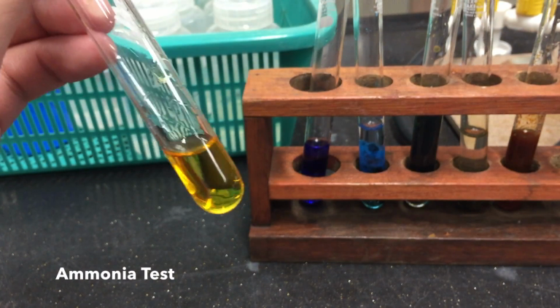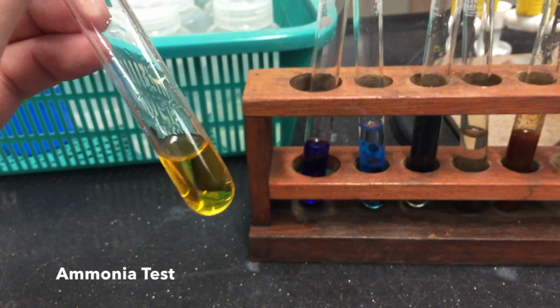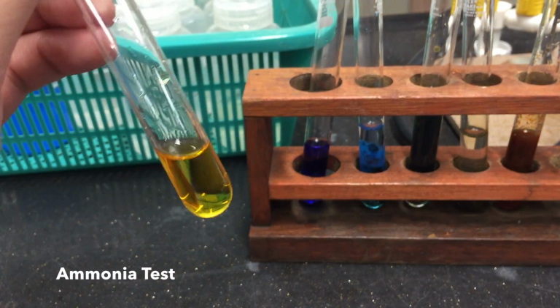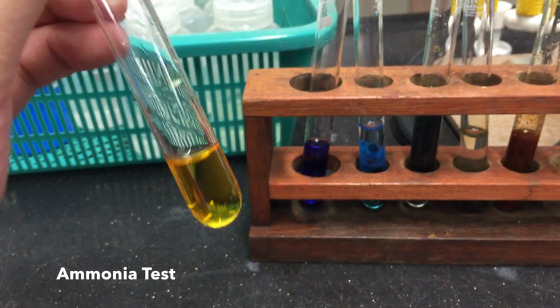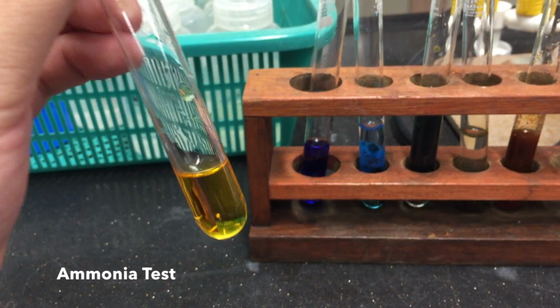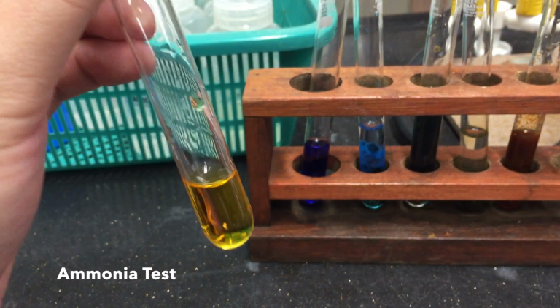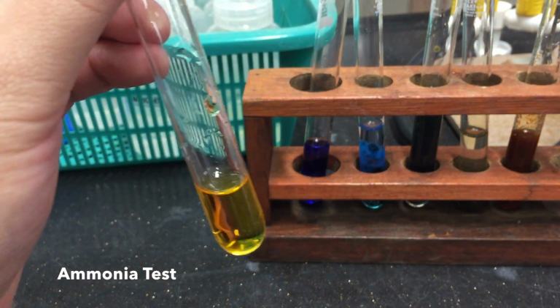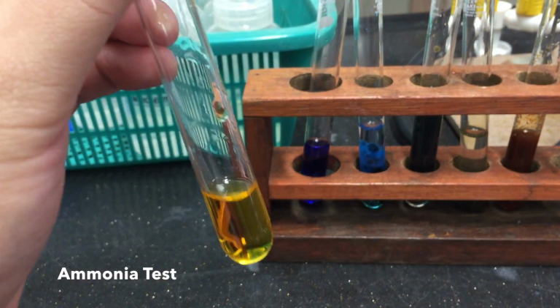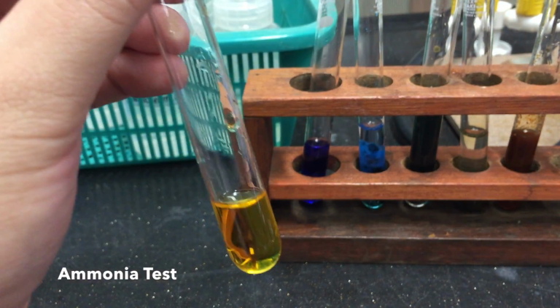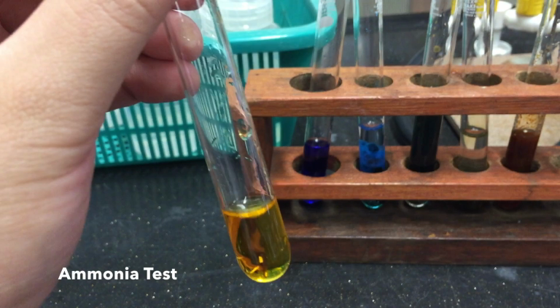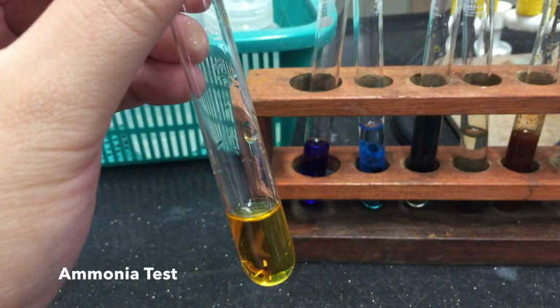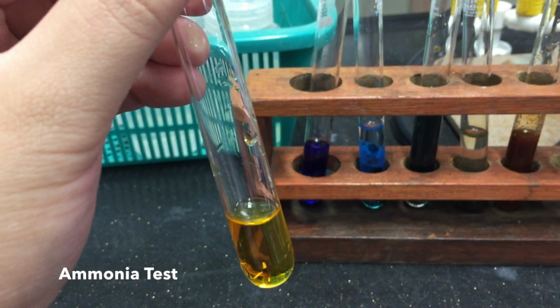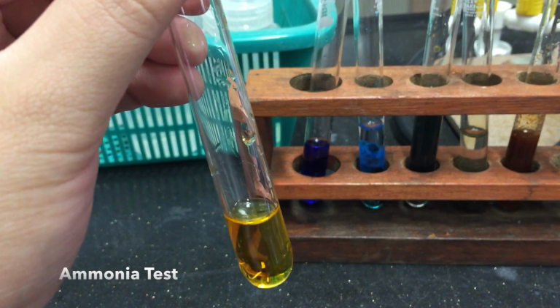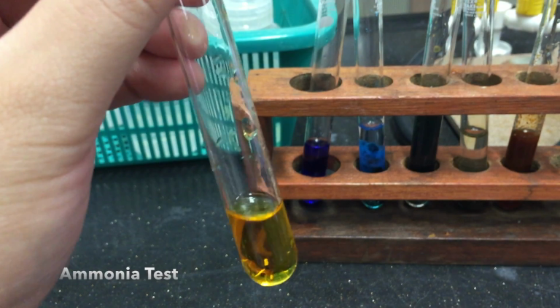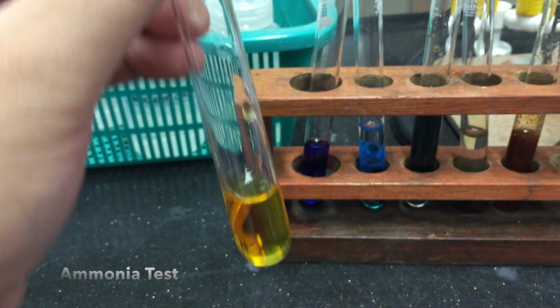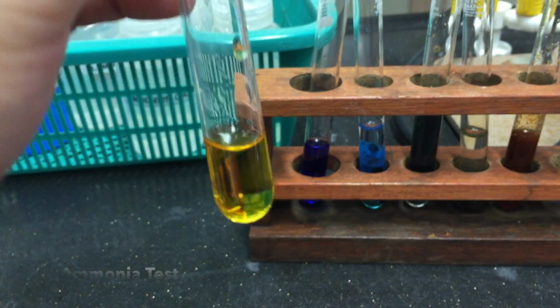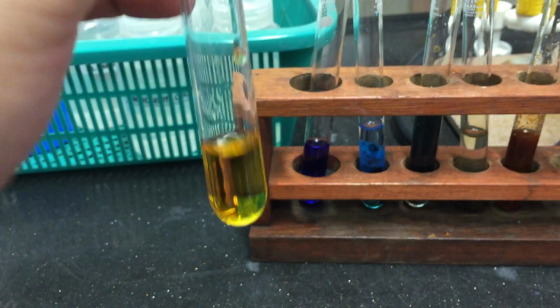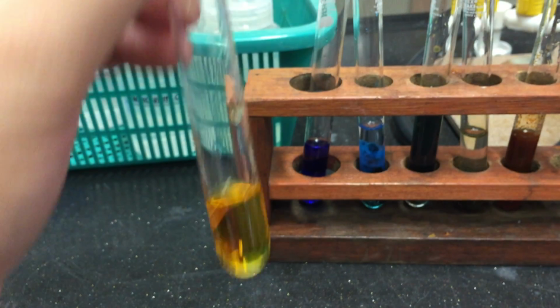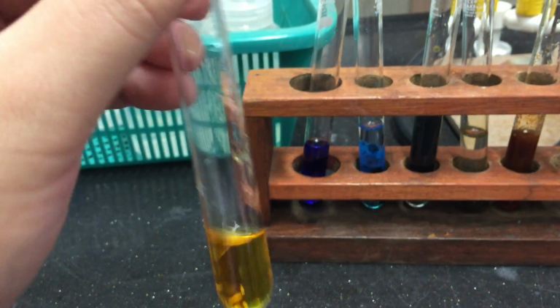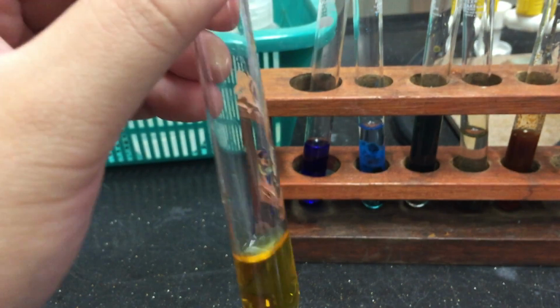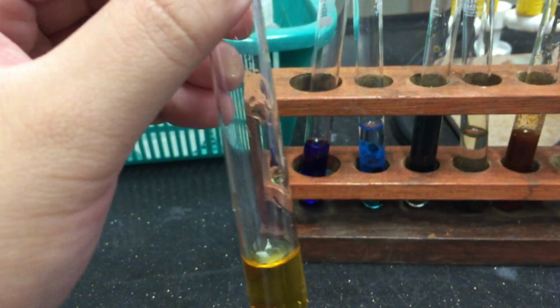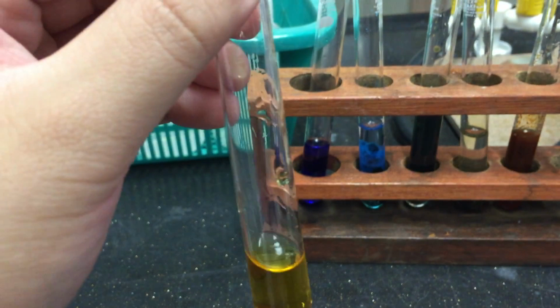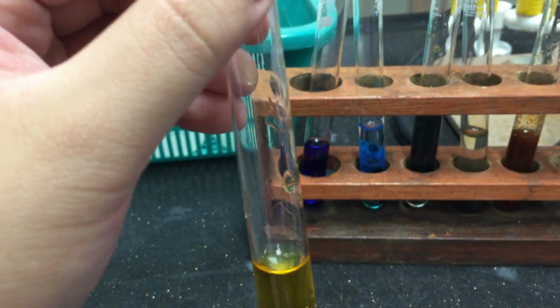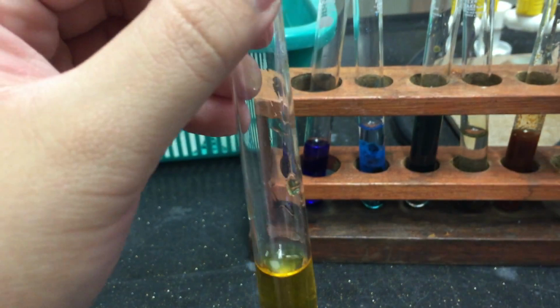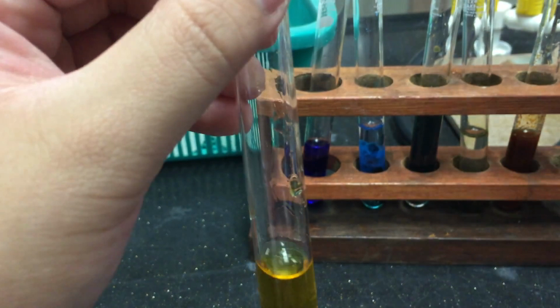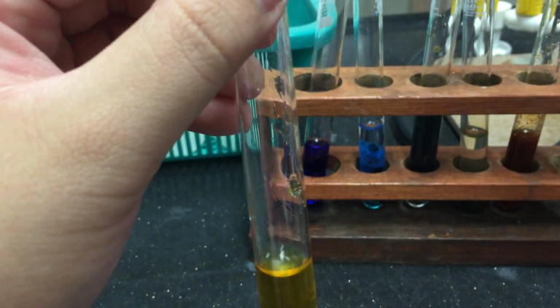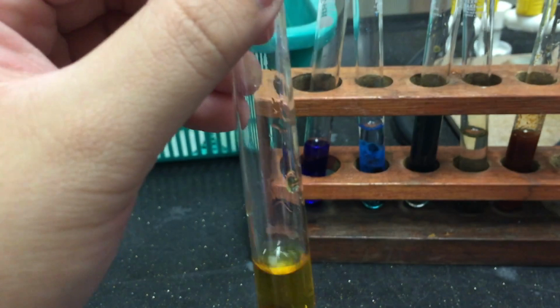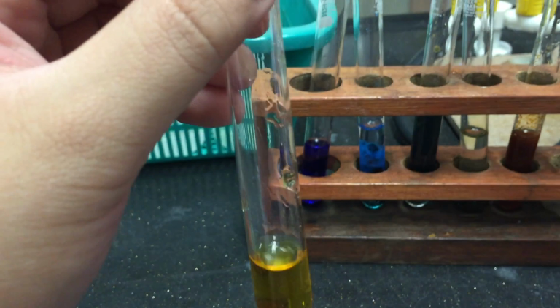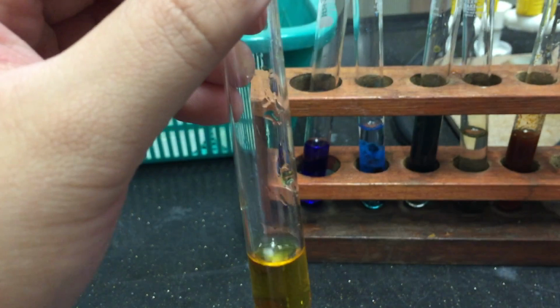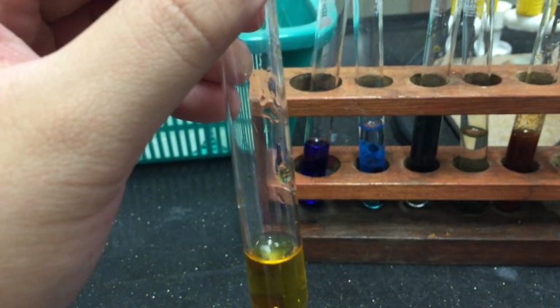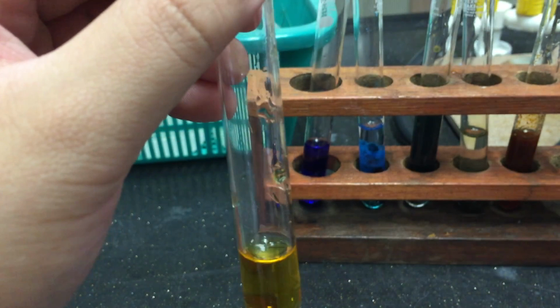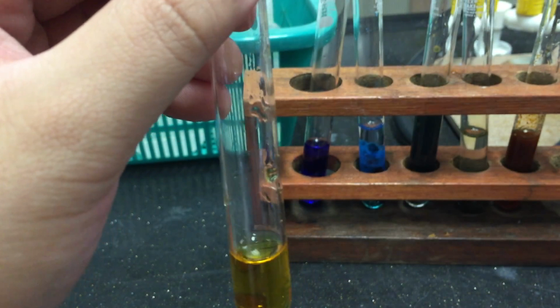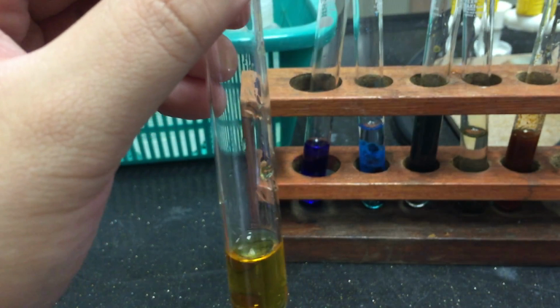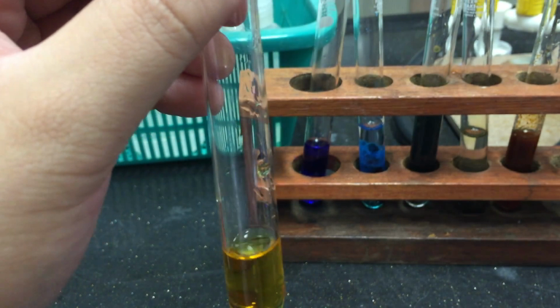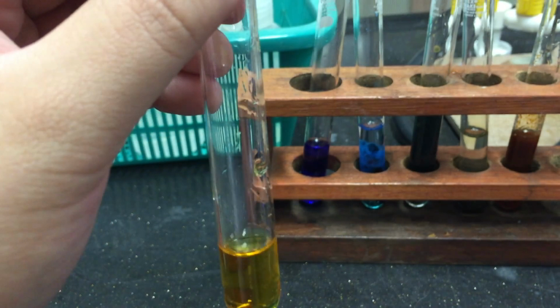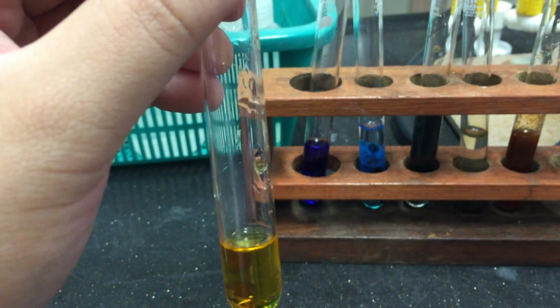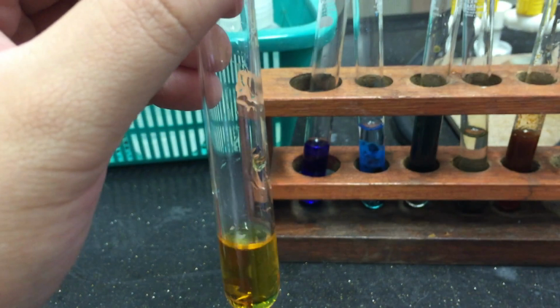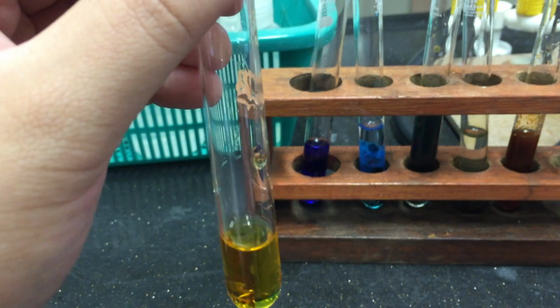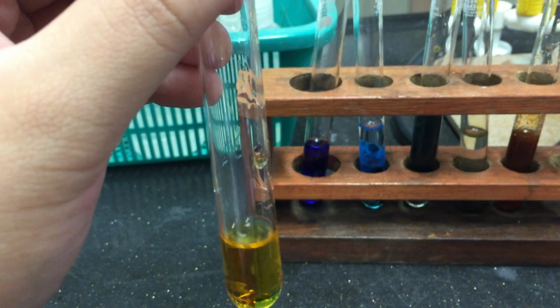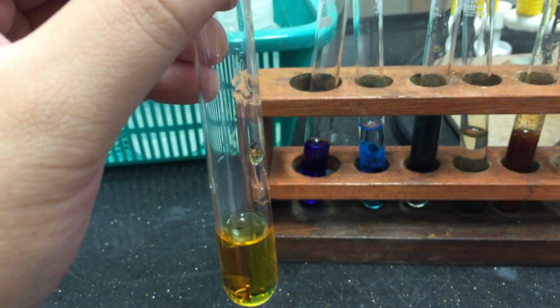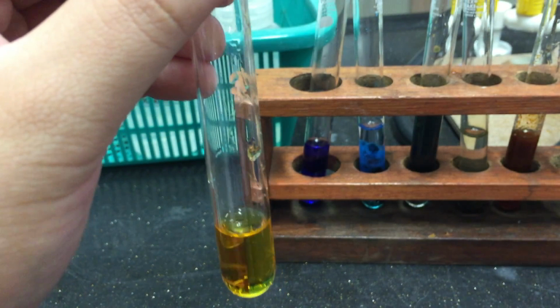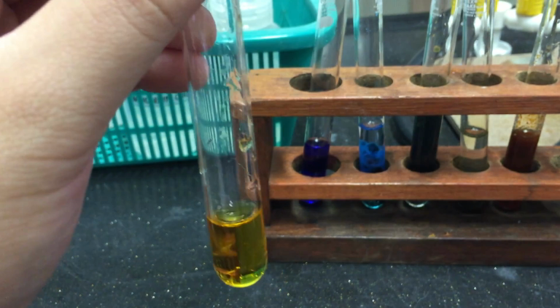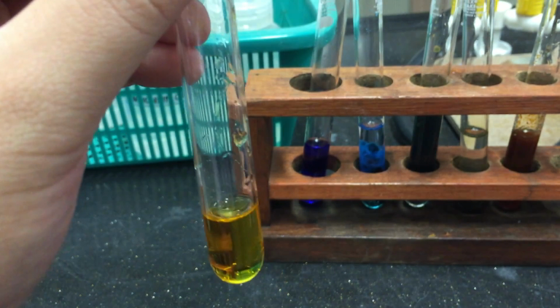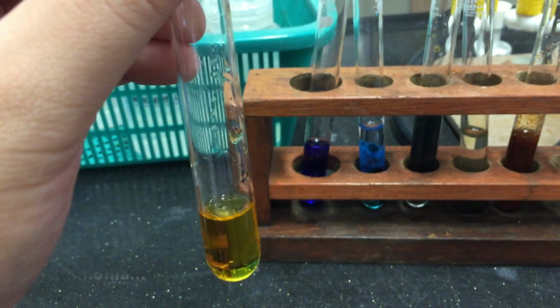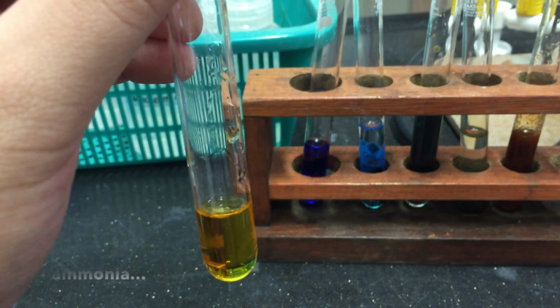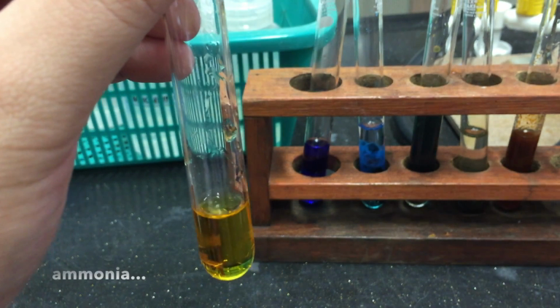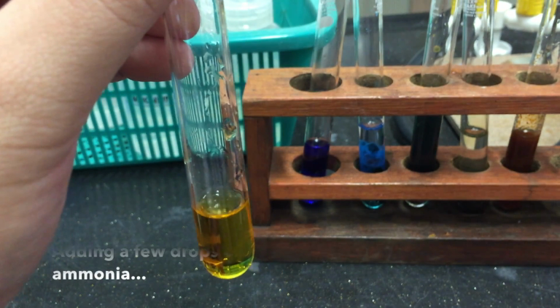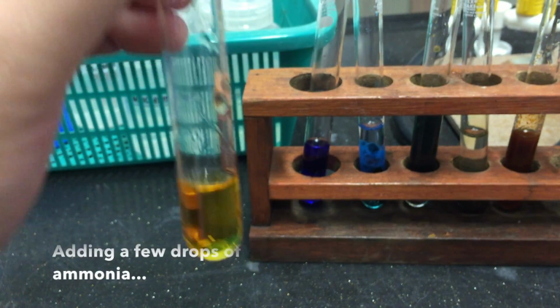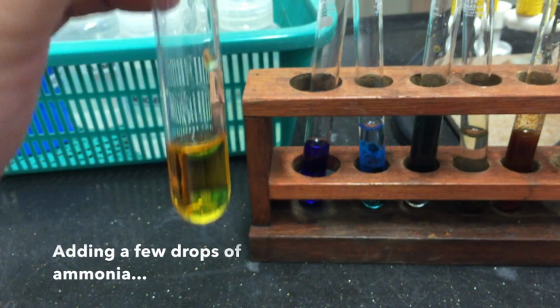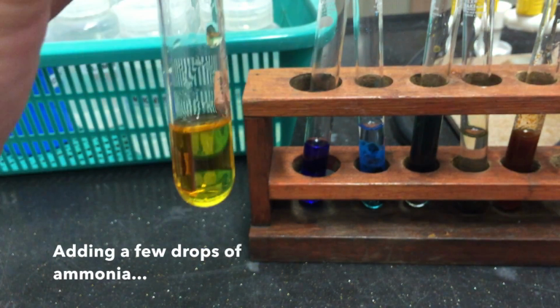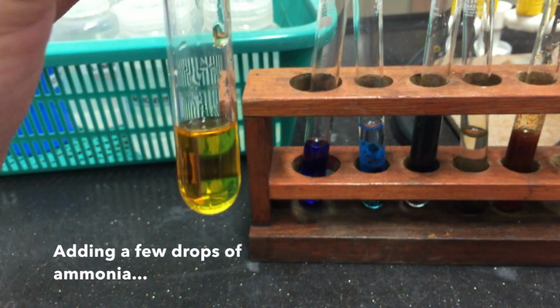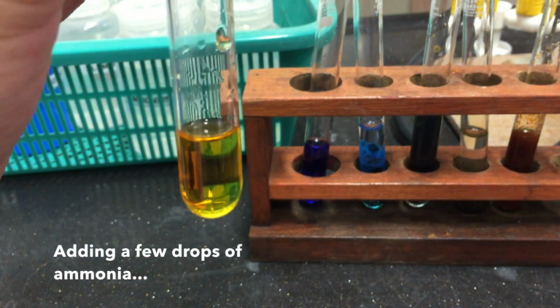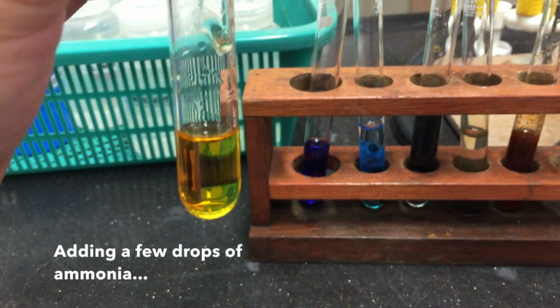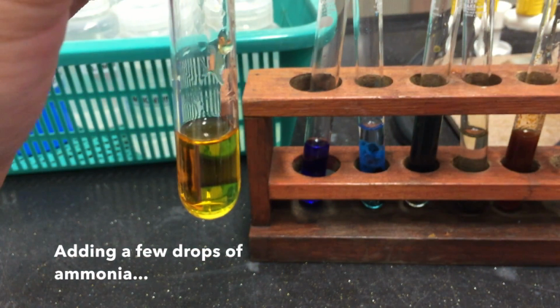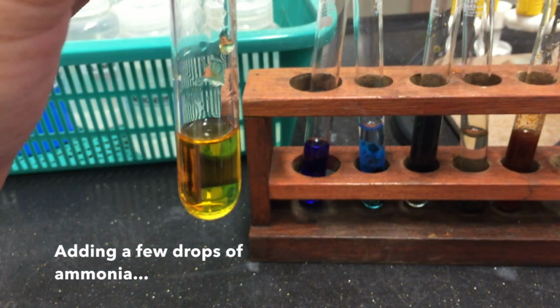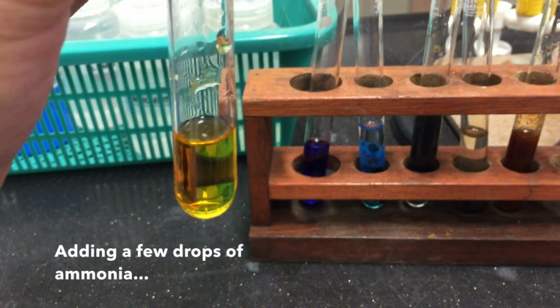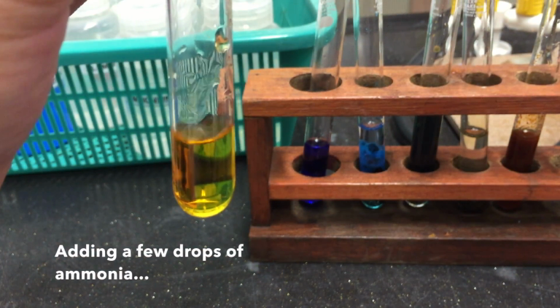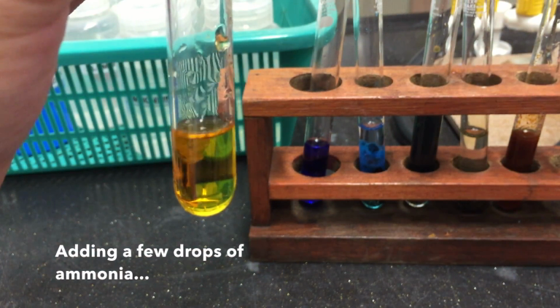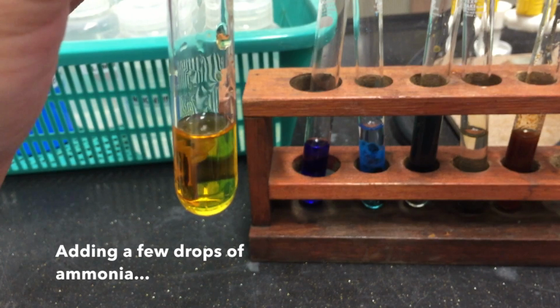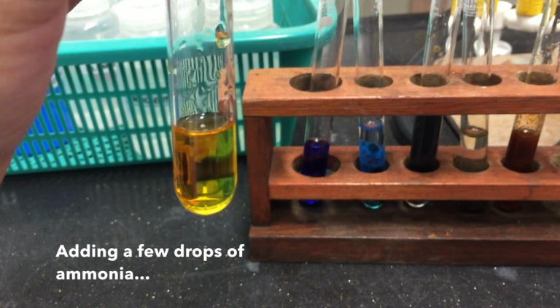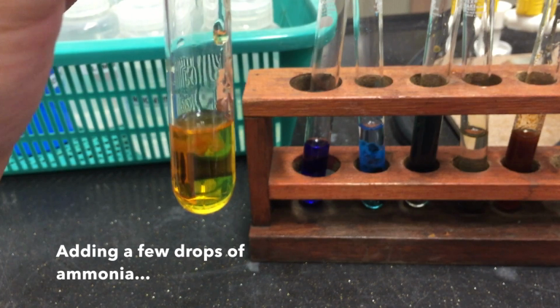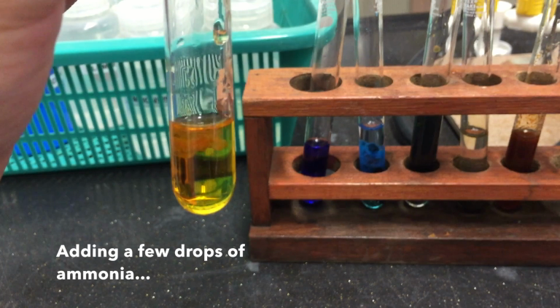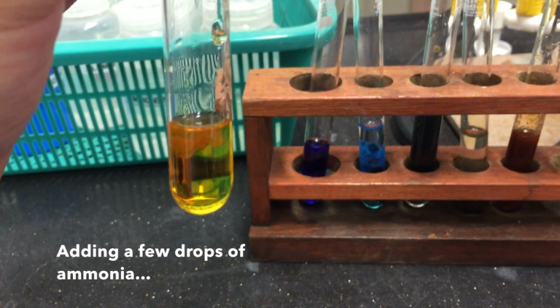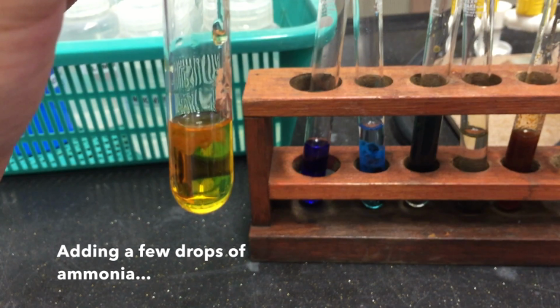Next up we have the ammonia test. To a small sample of your solution, add a few drops of ammonia solution.